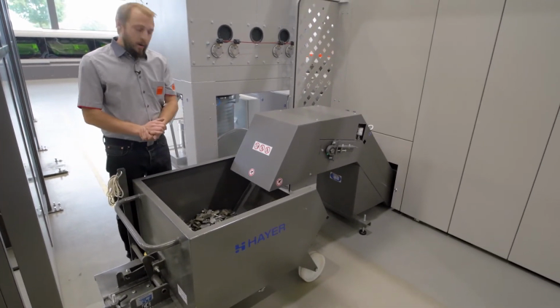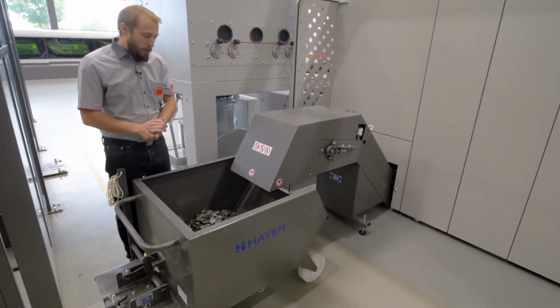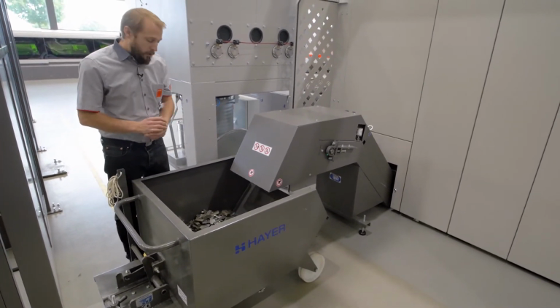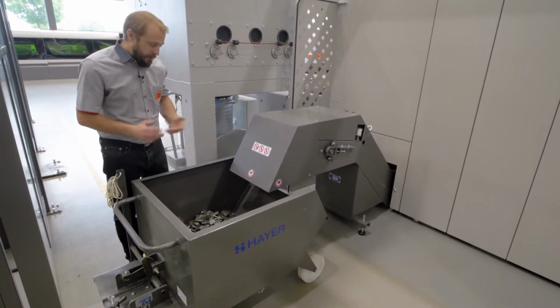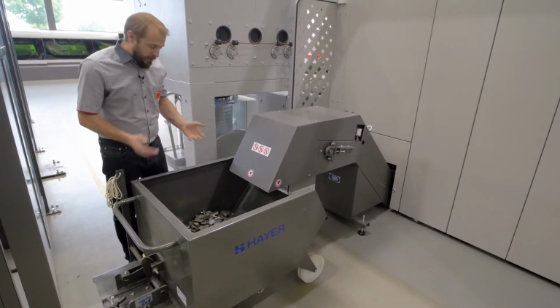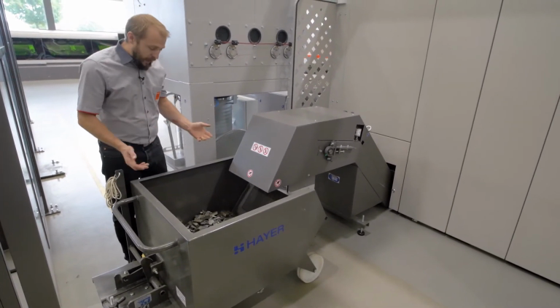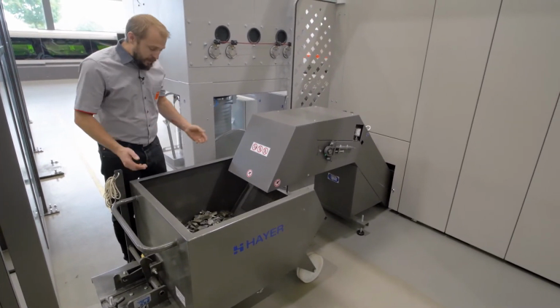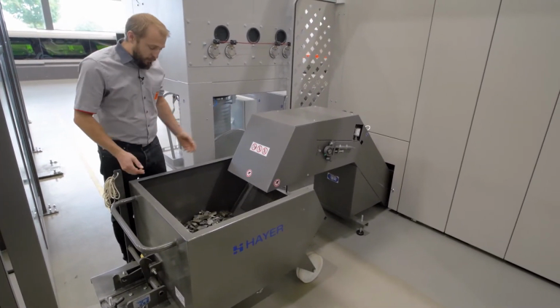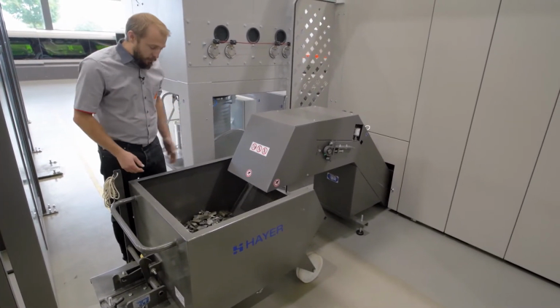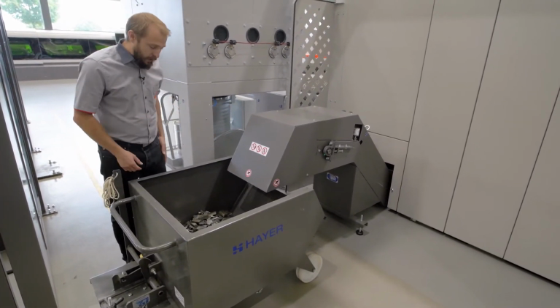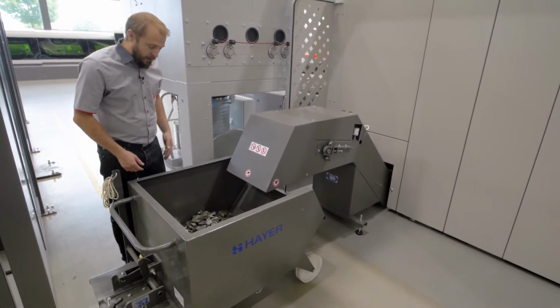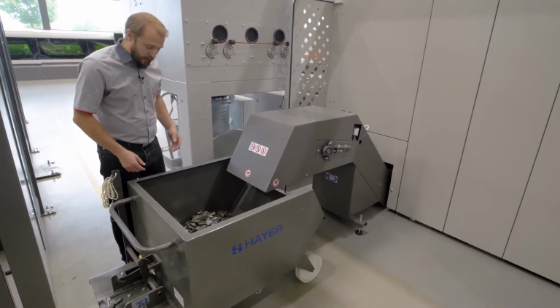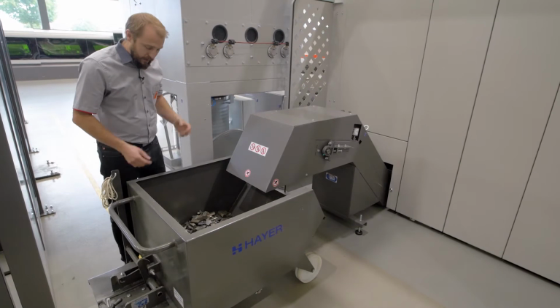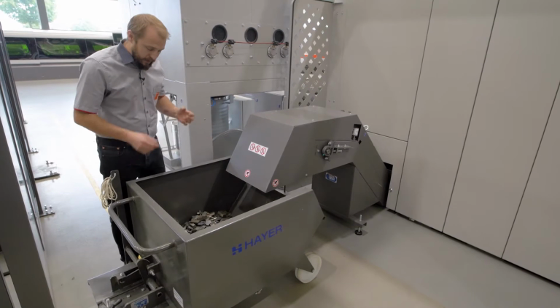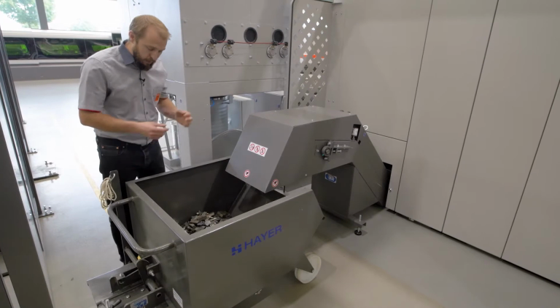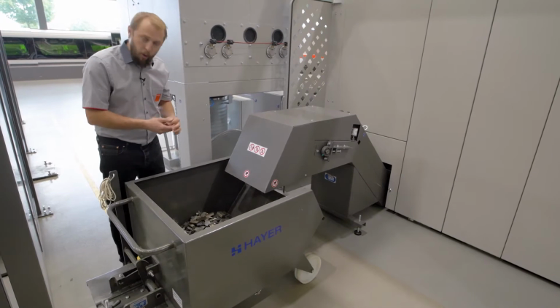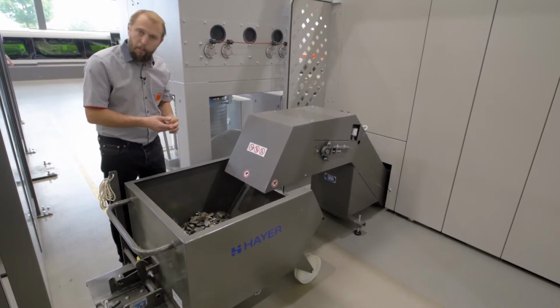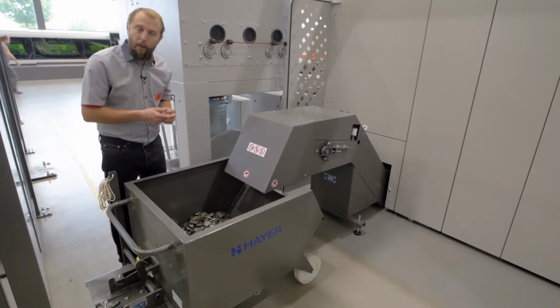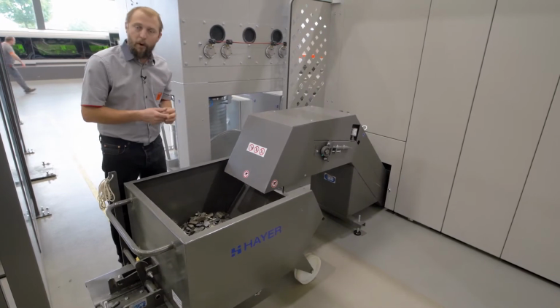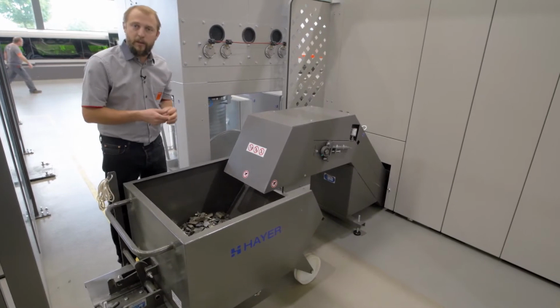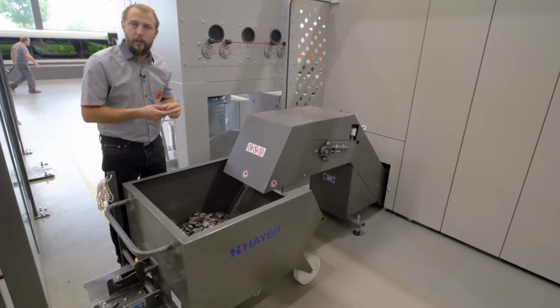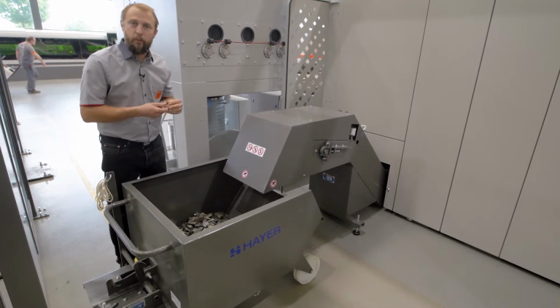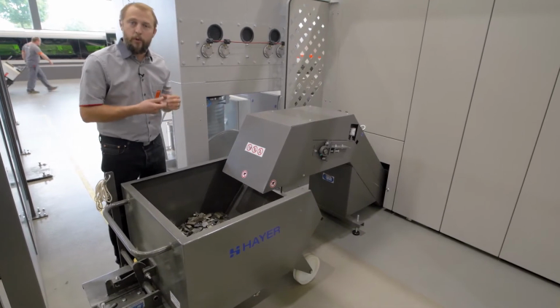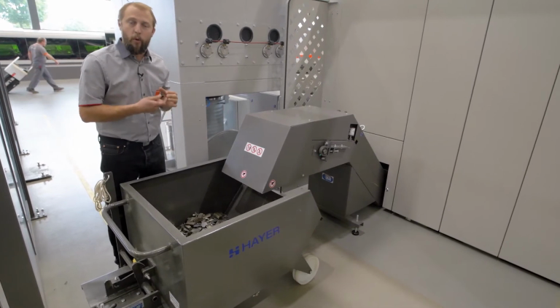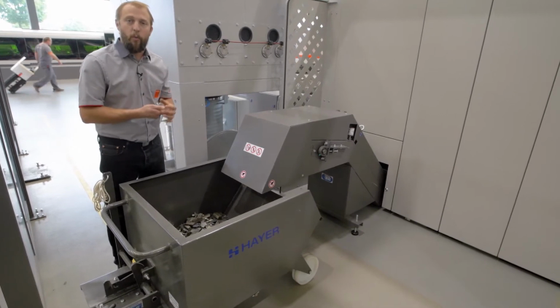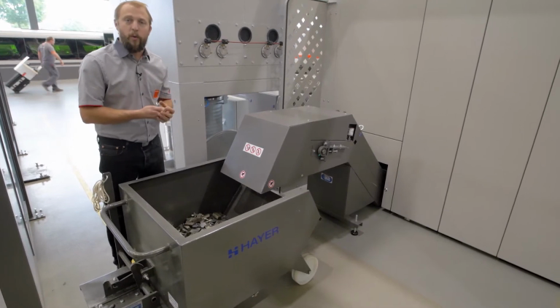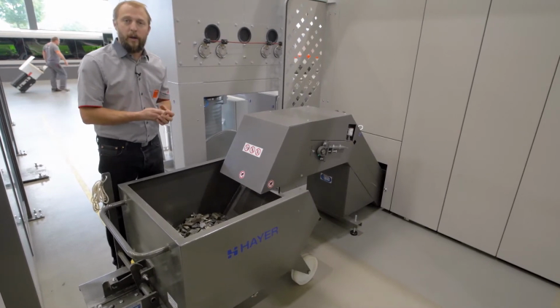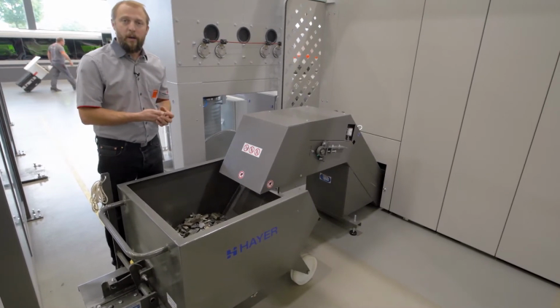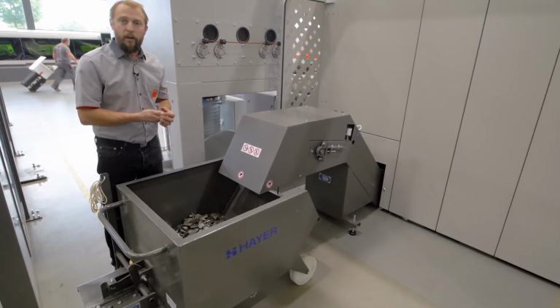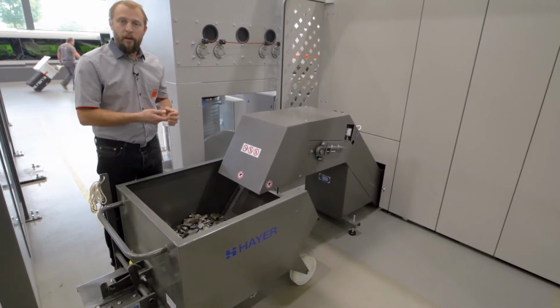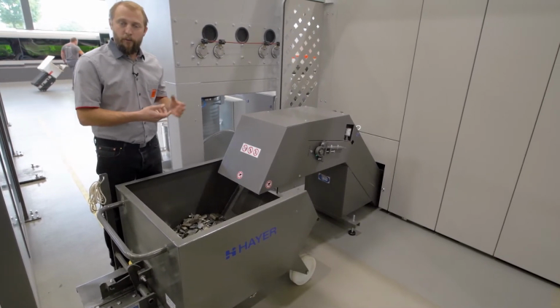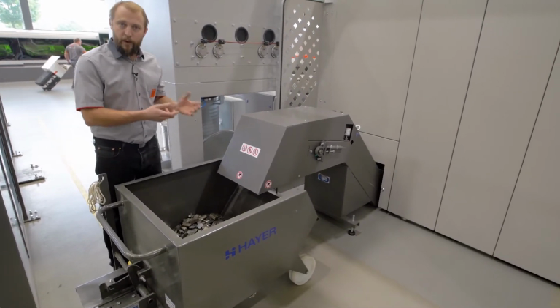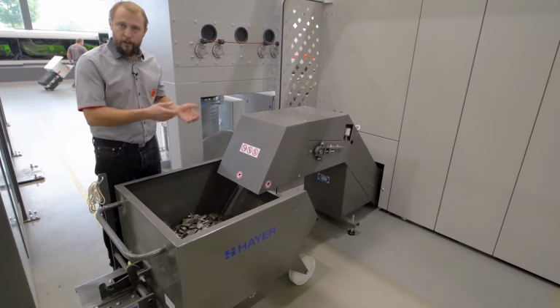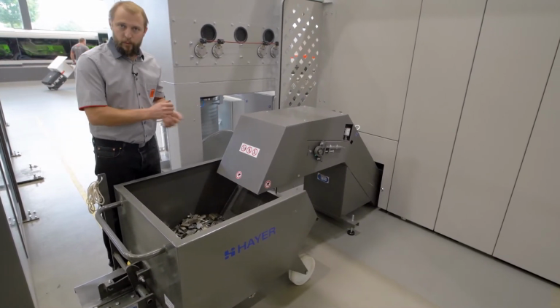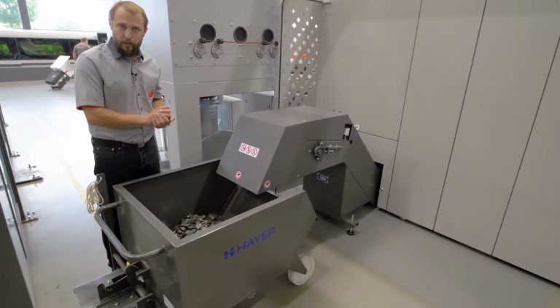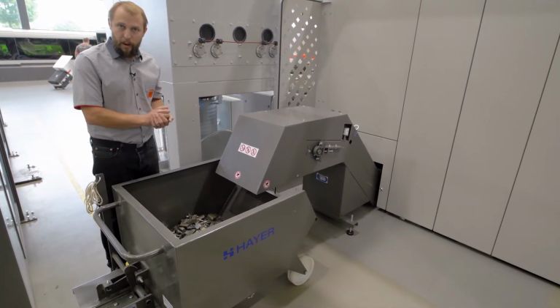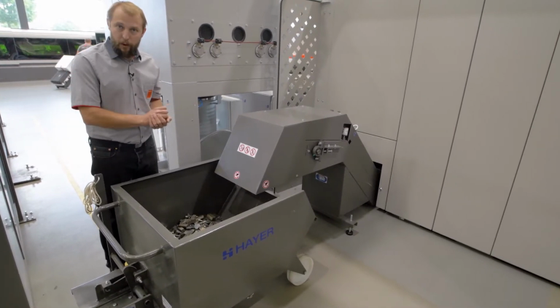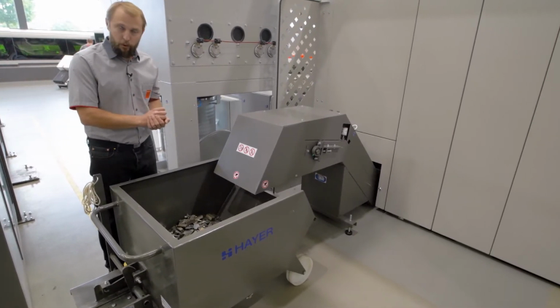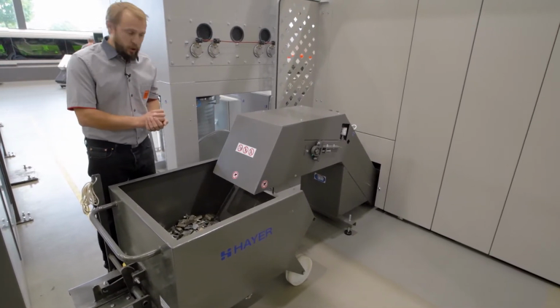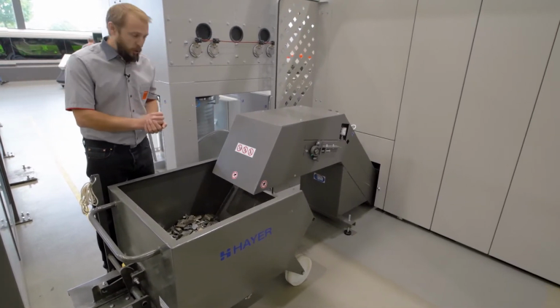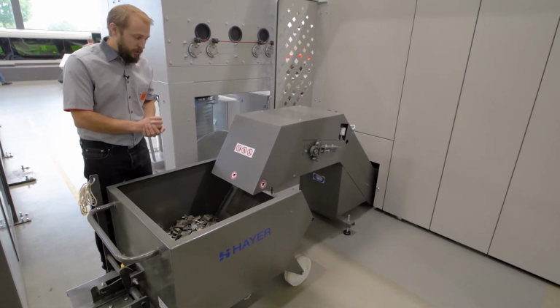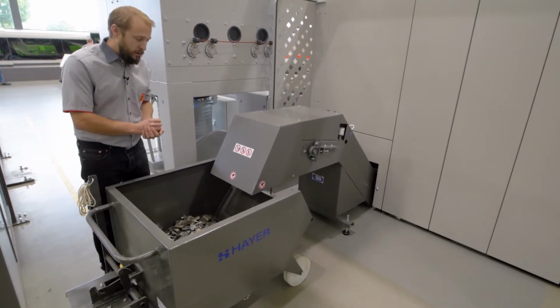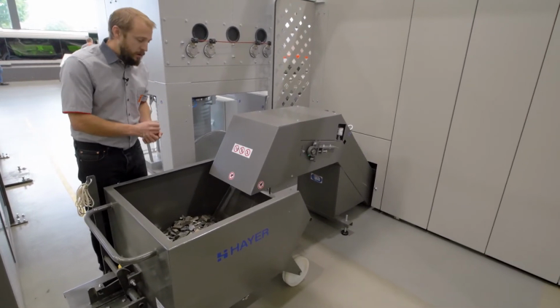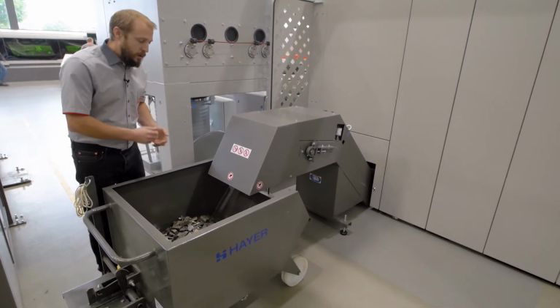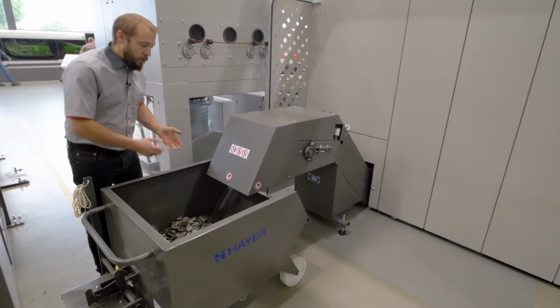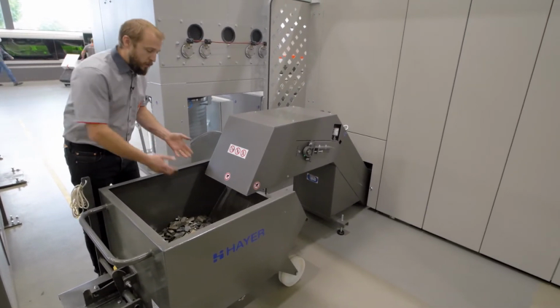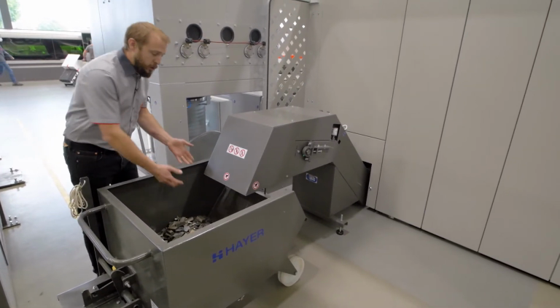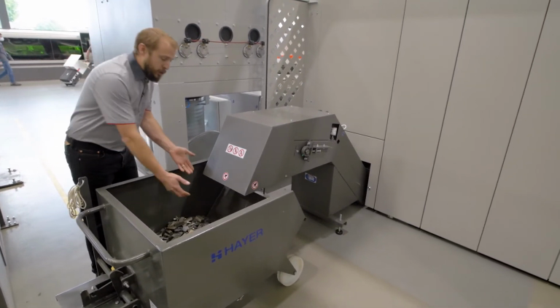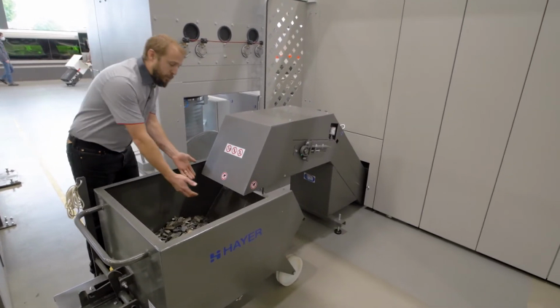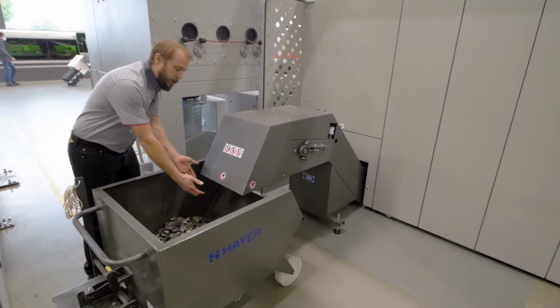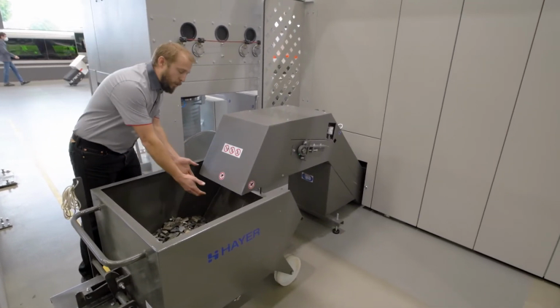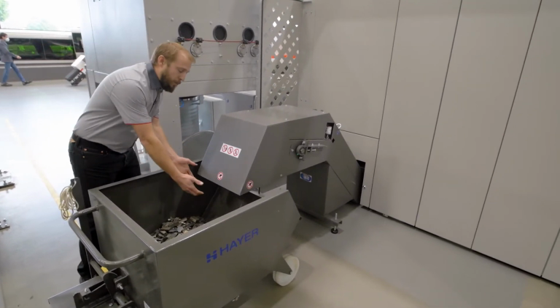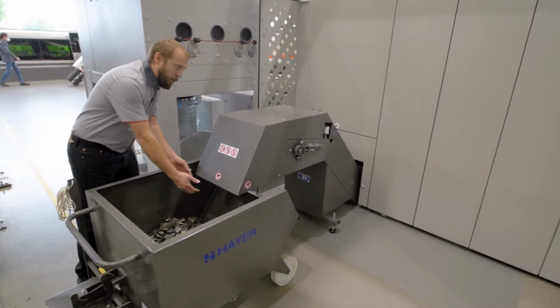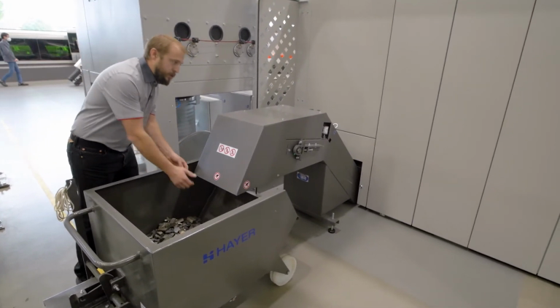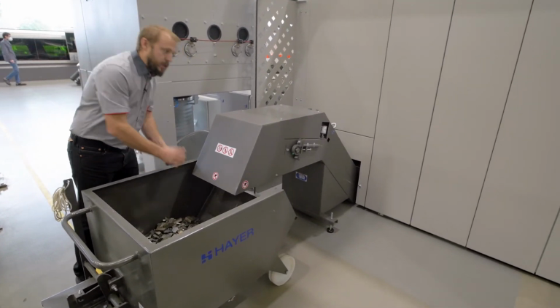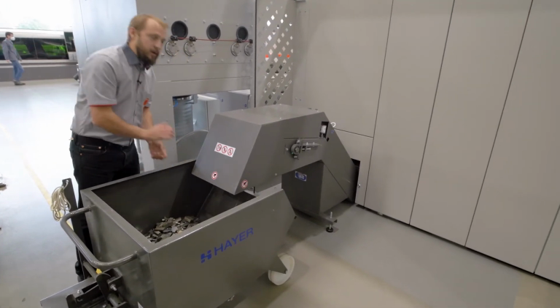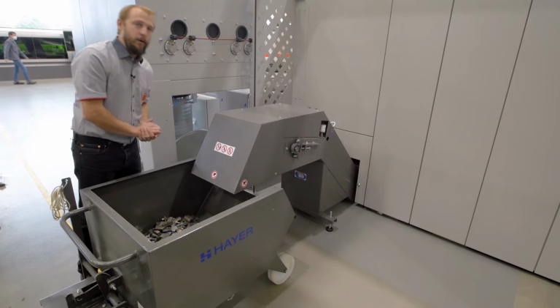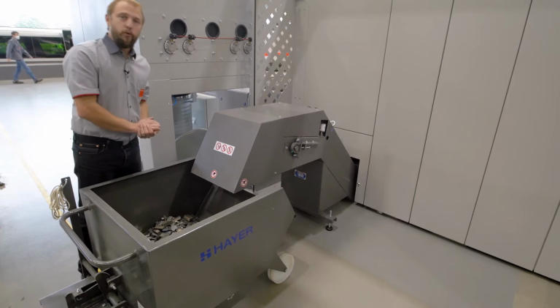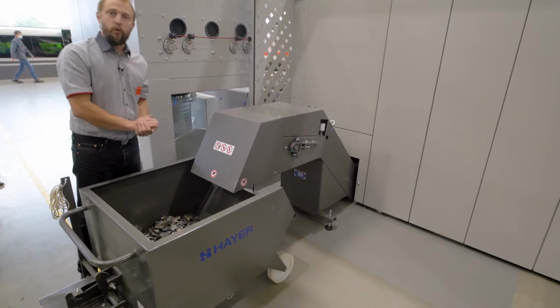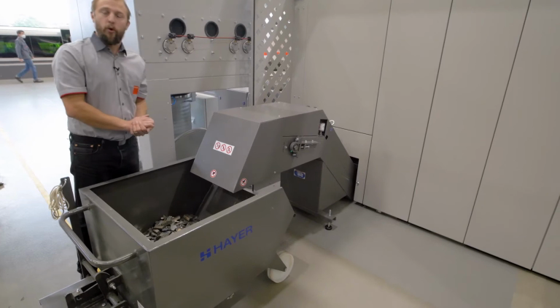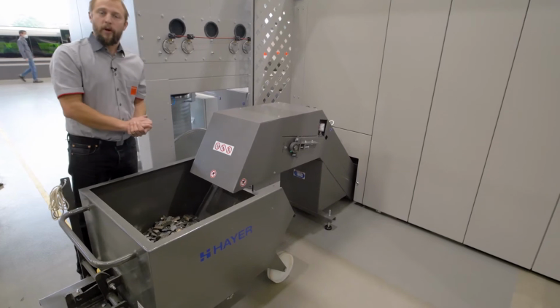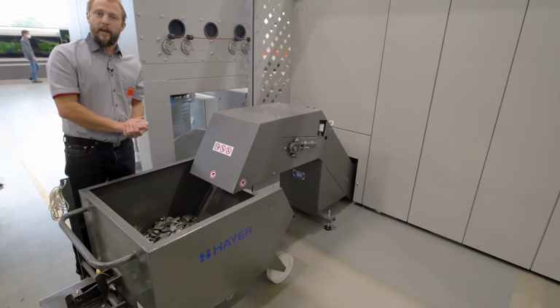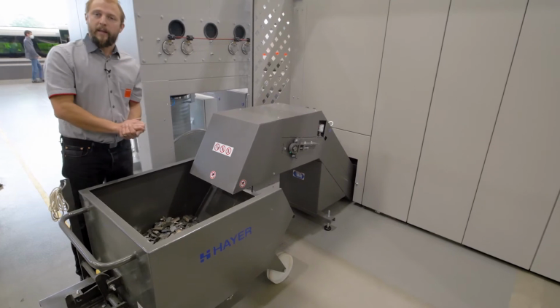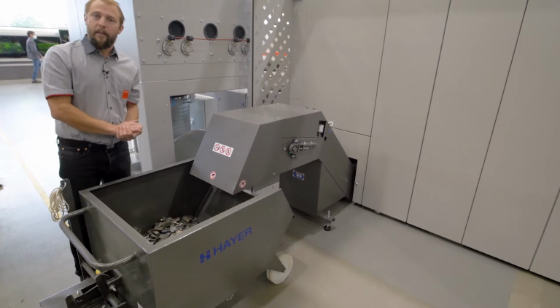Or in case we are cutting small parts that we don't want to fix with a micro joint, we just put our box here to collect them.